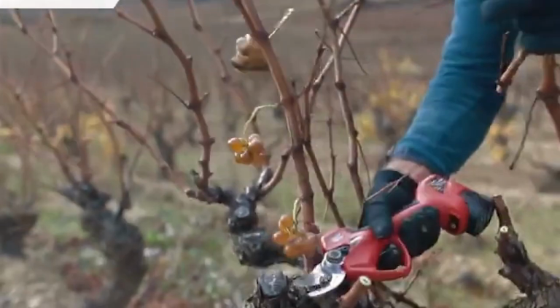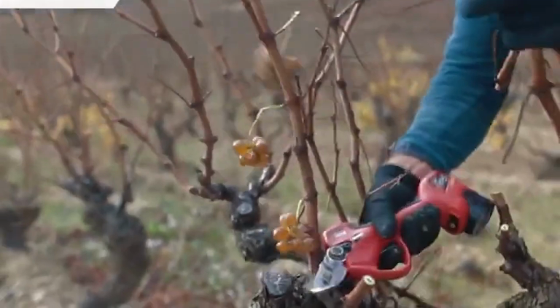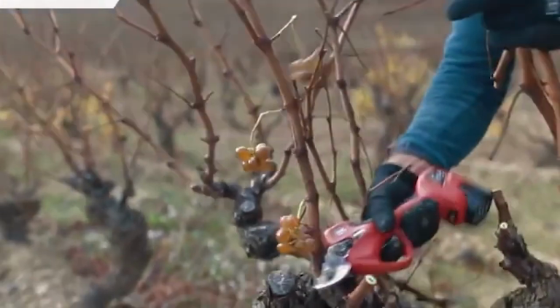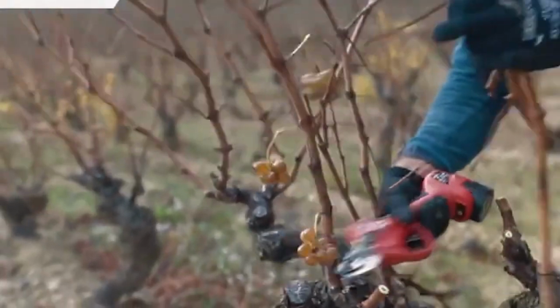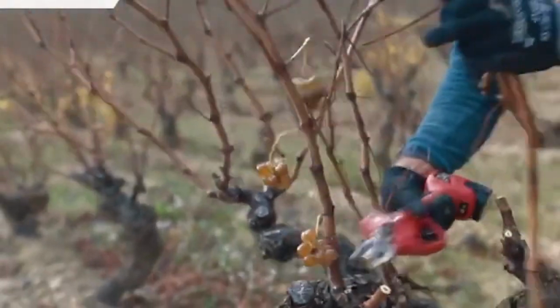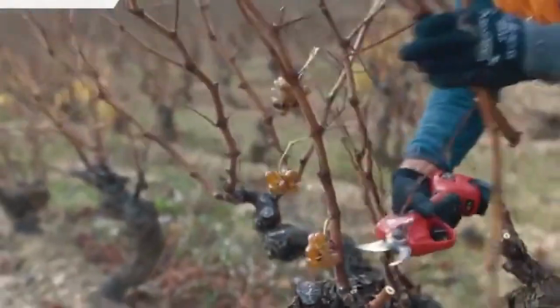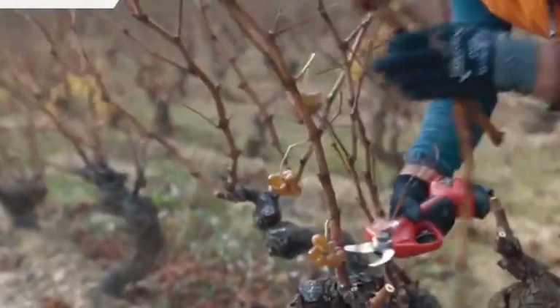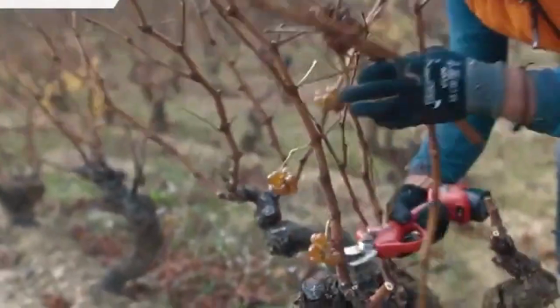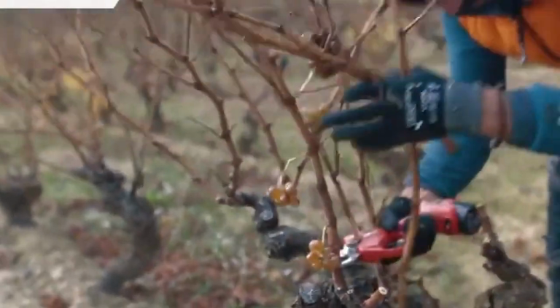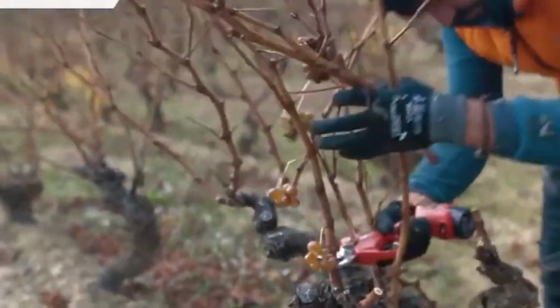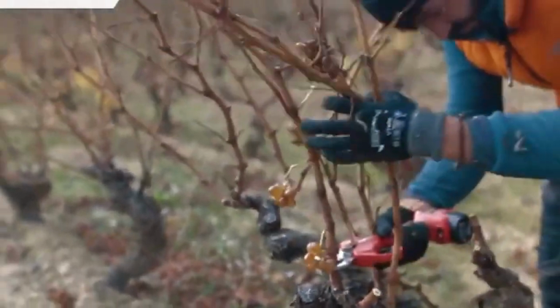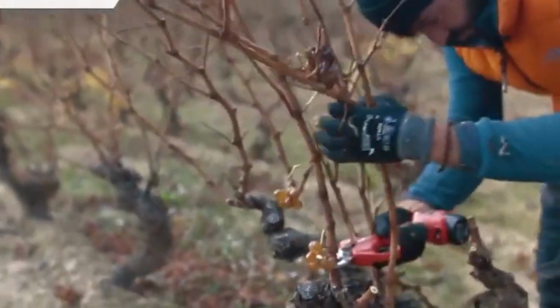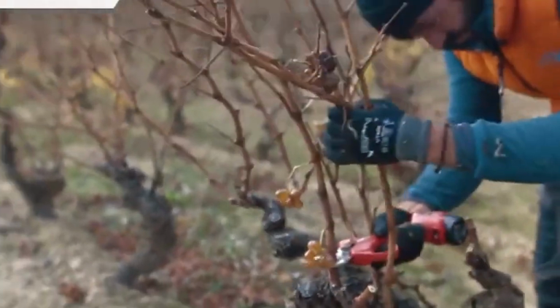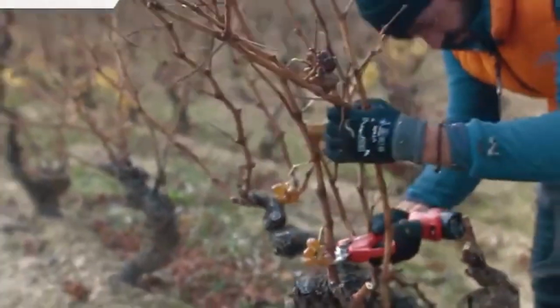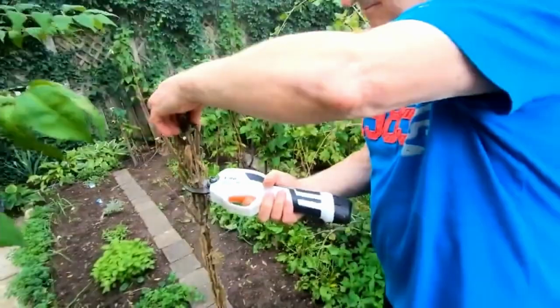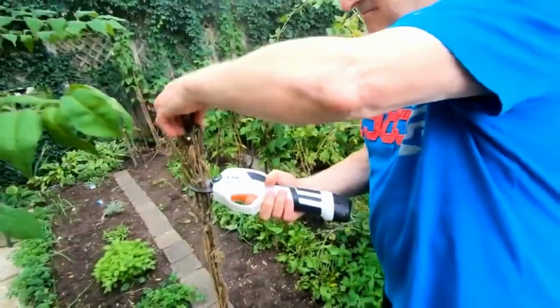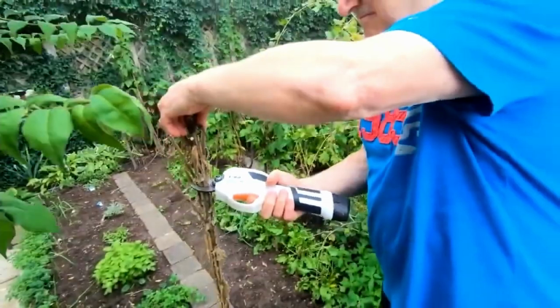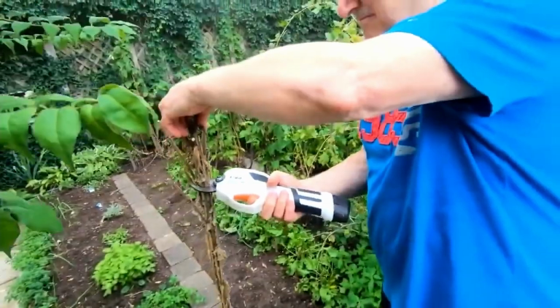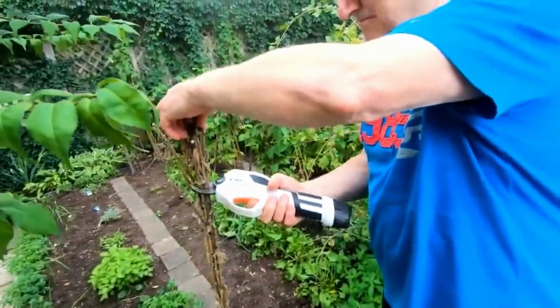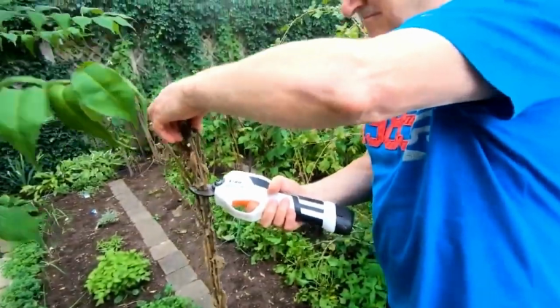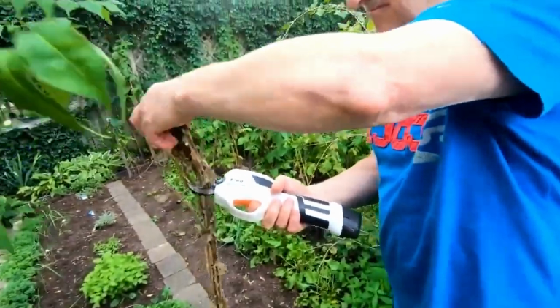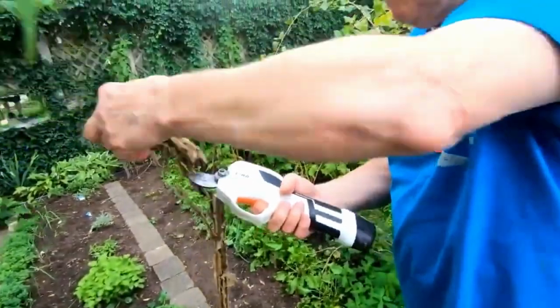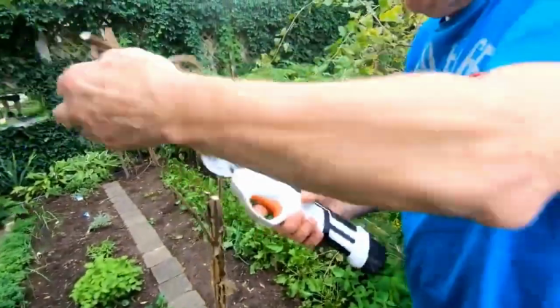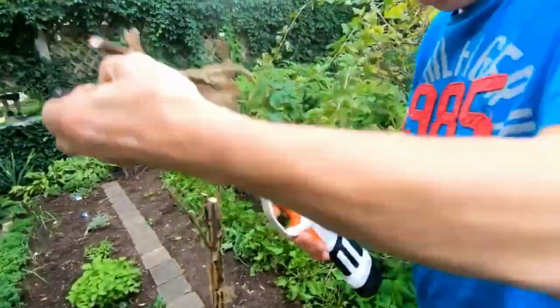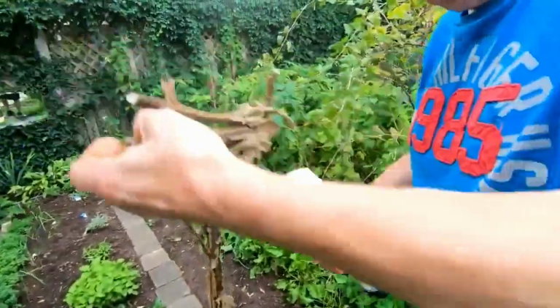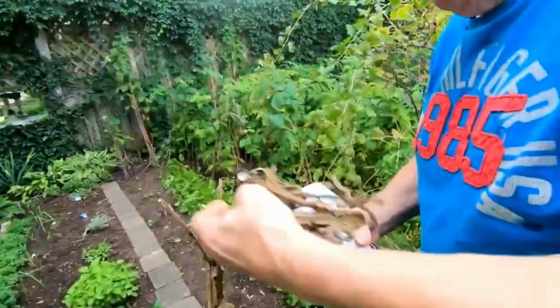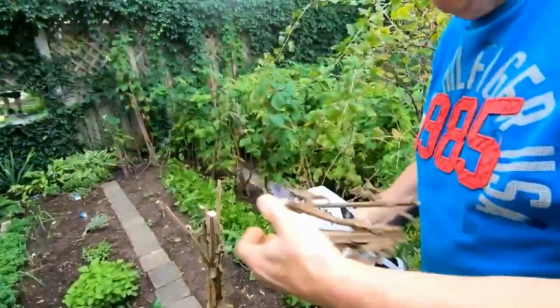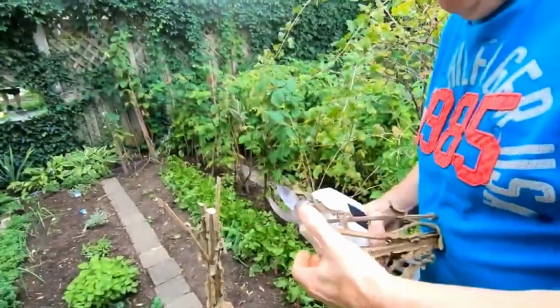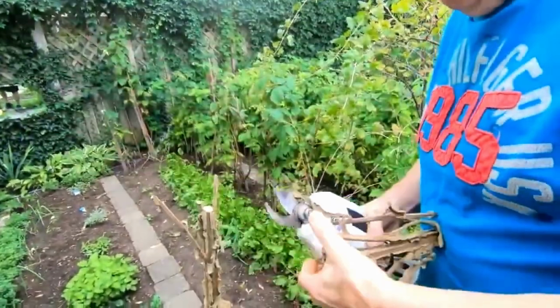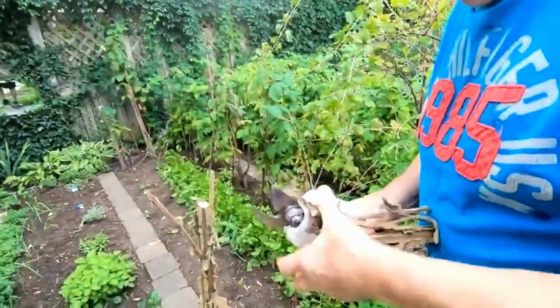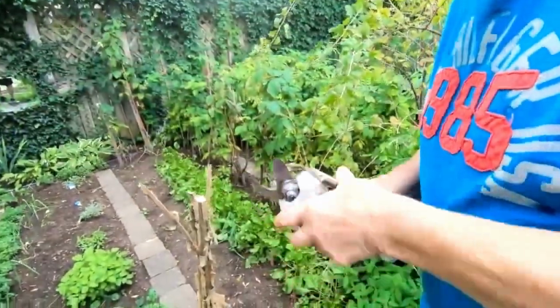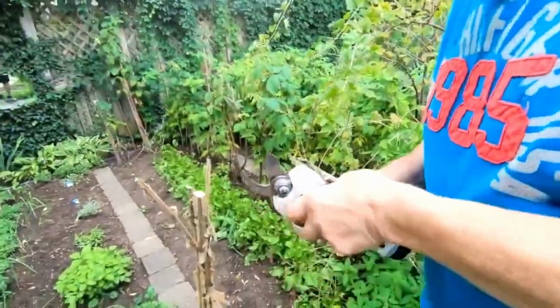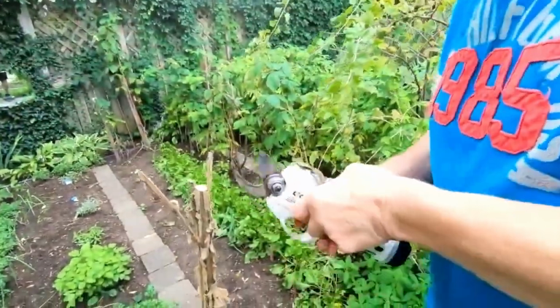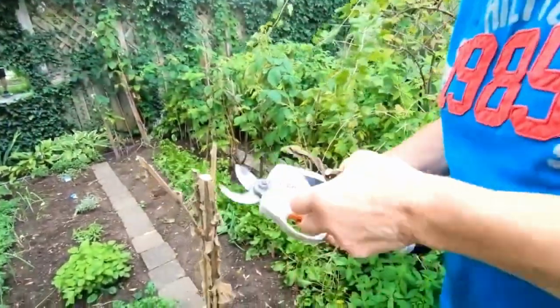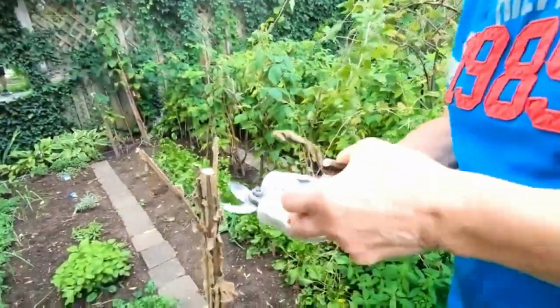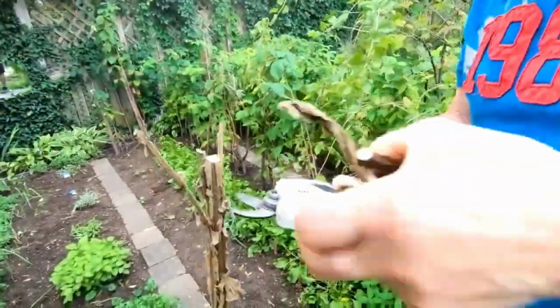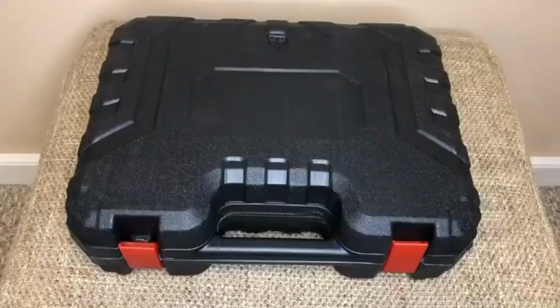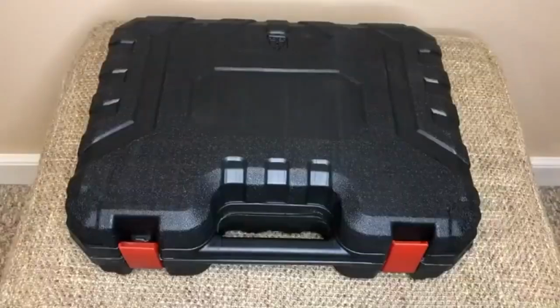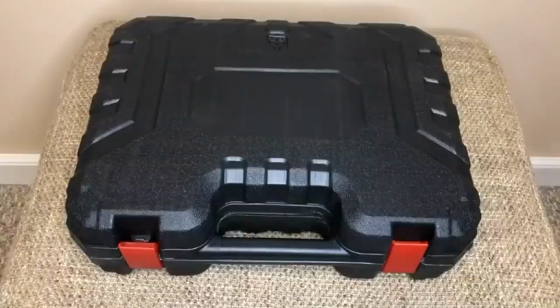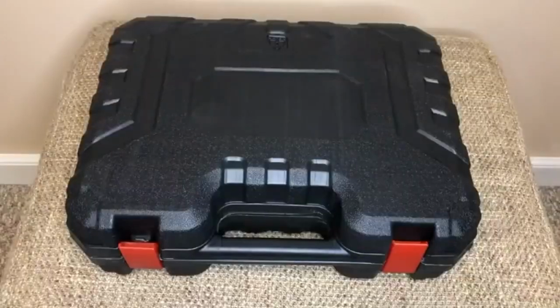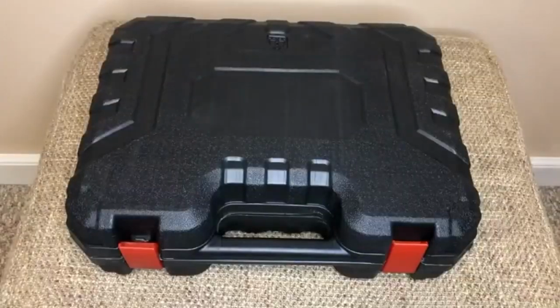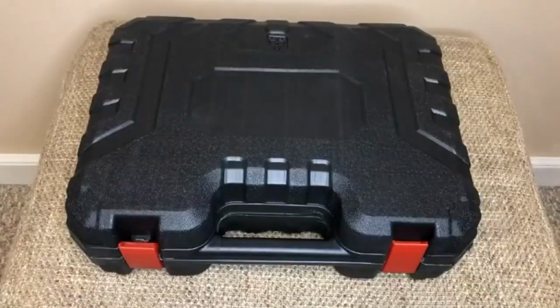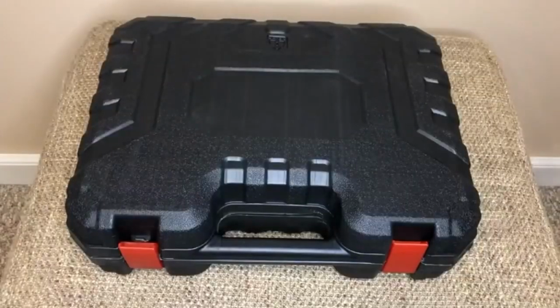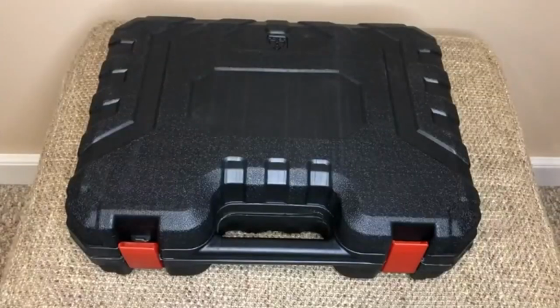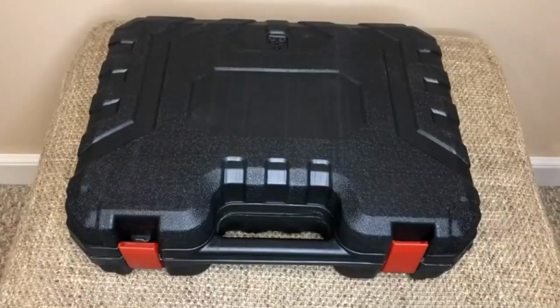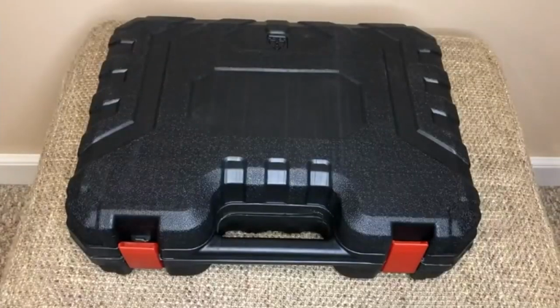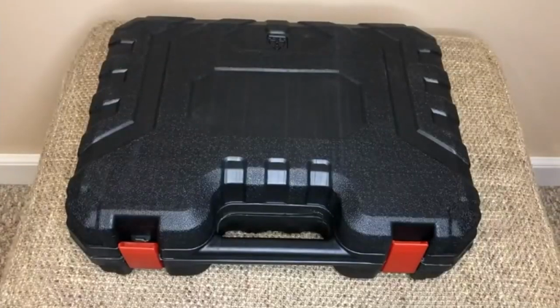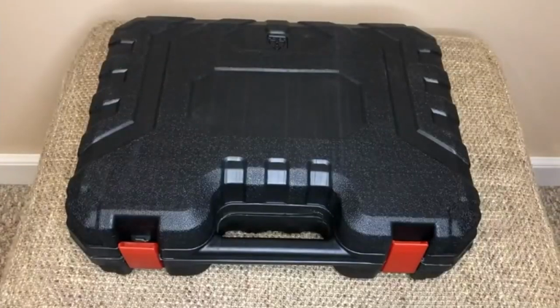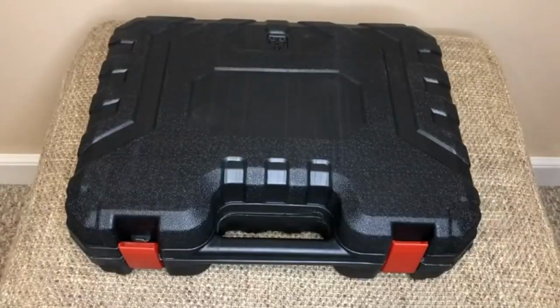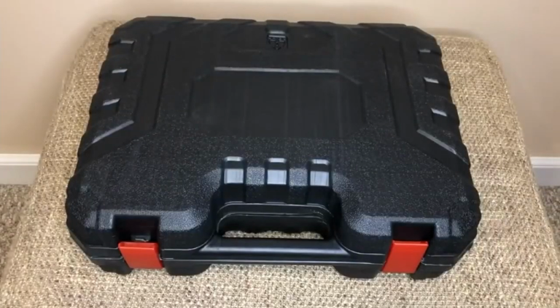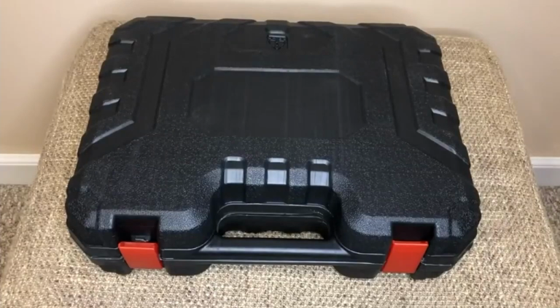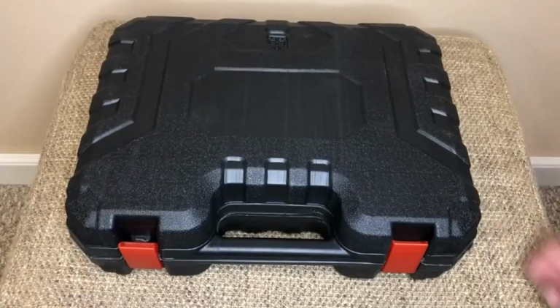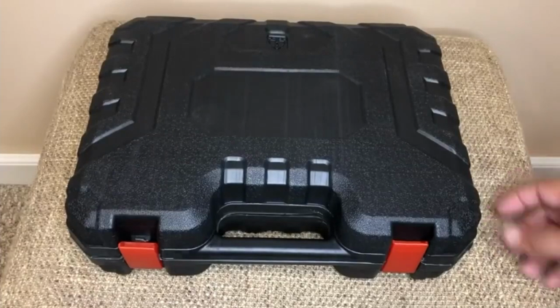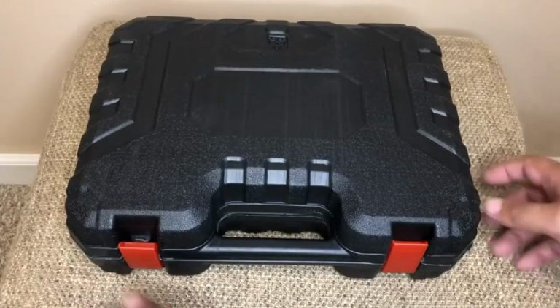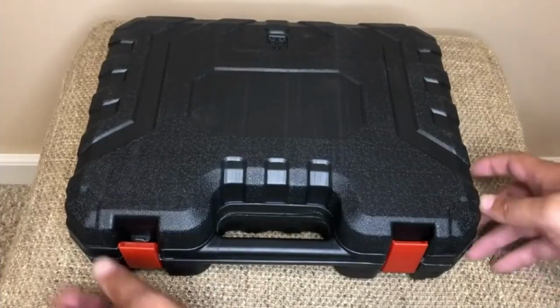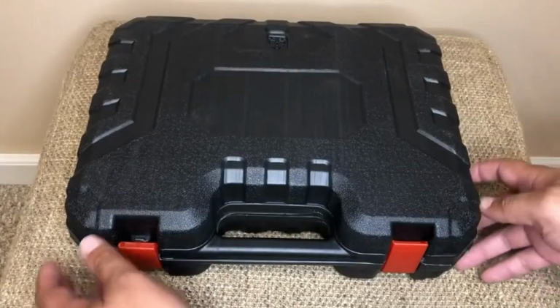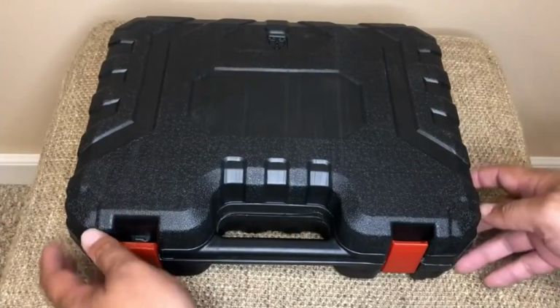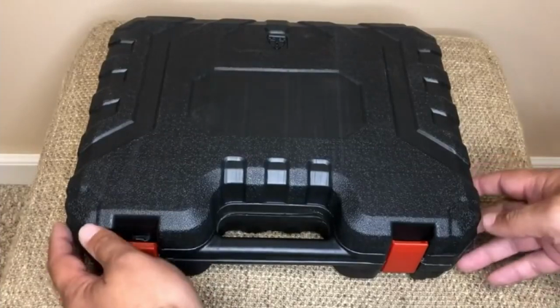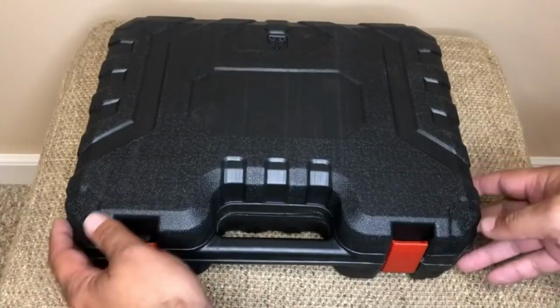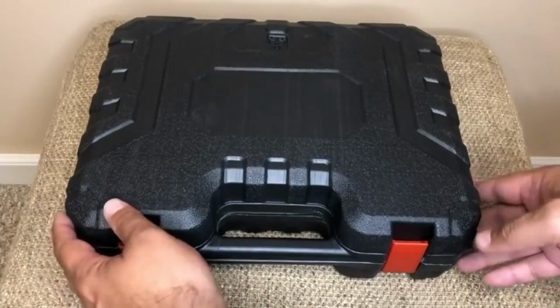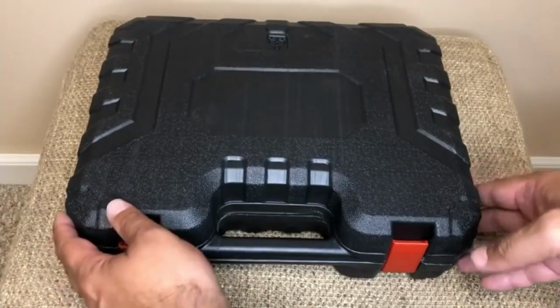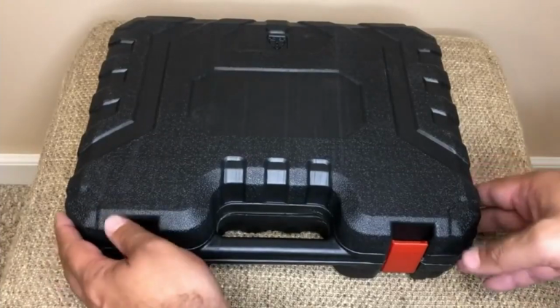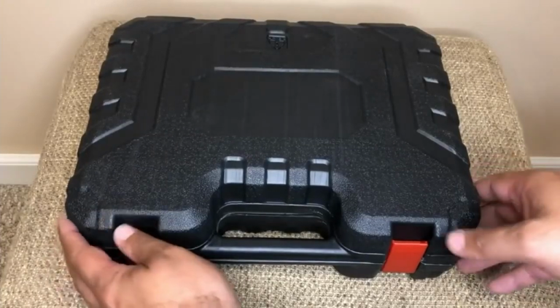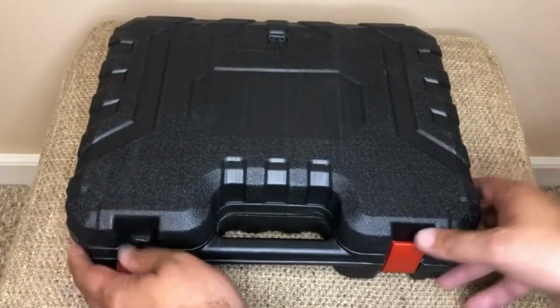Hello, and welcome to this video in which I will introduce you to our best professional electric secateurs 2022. Let's go.